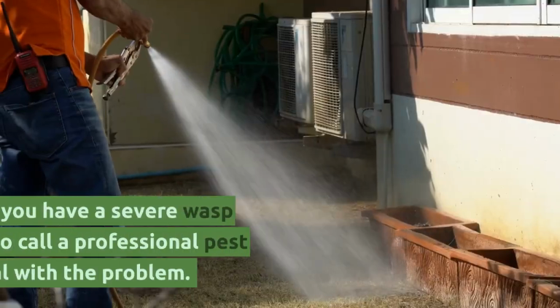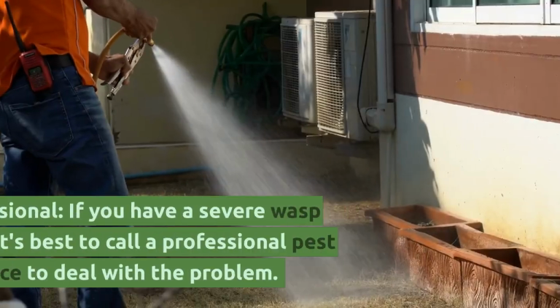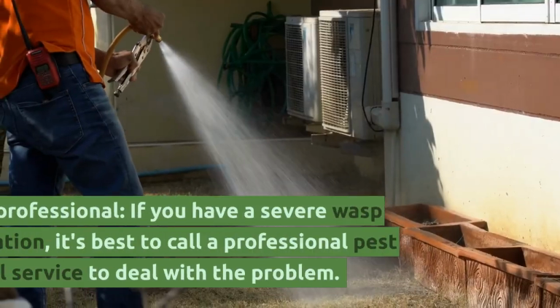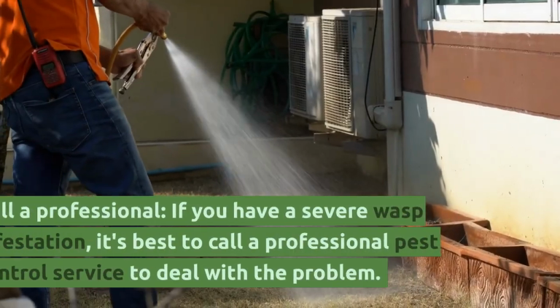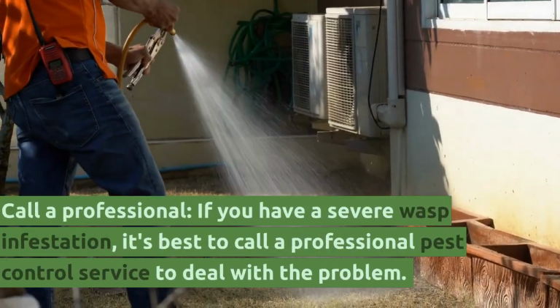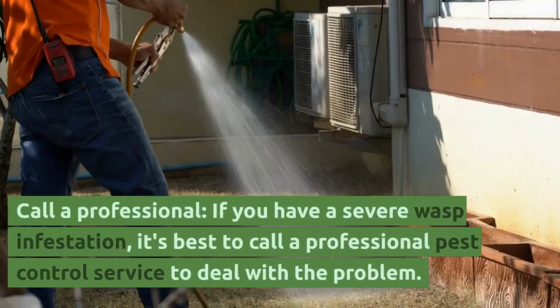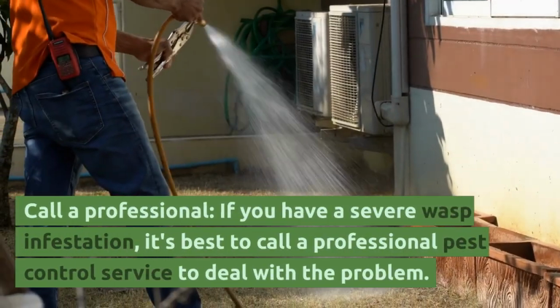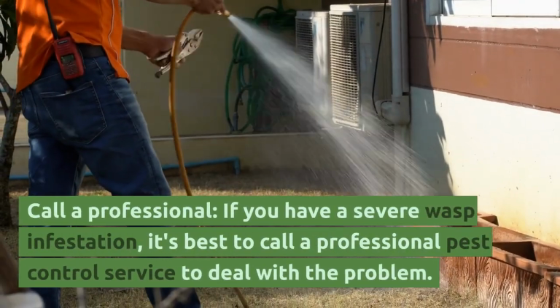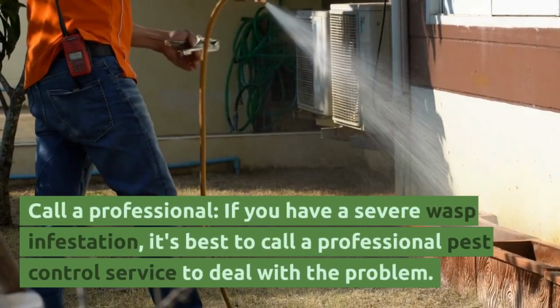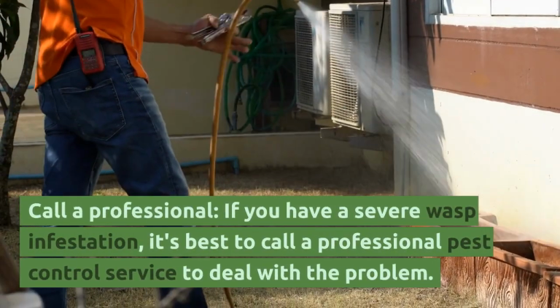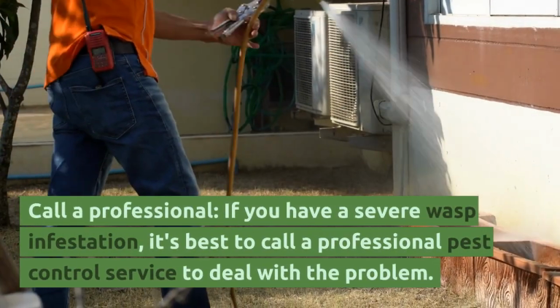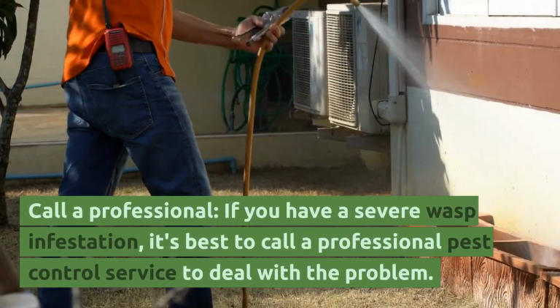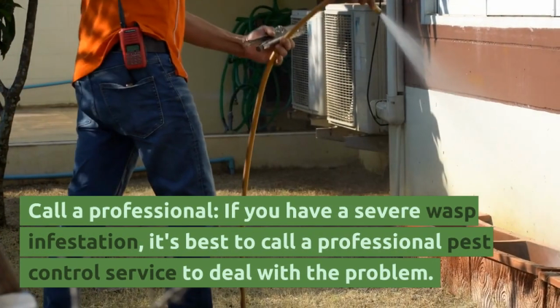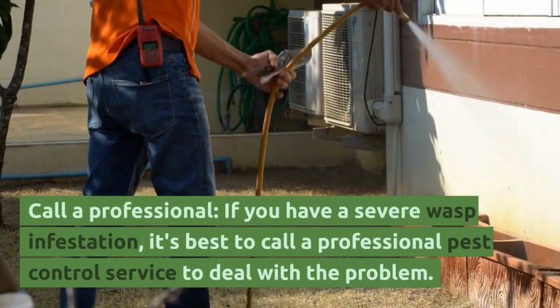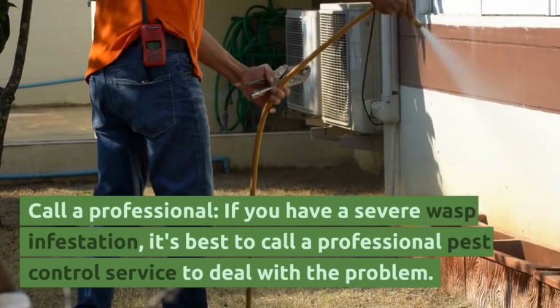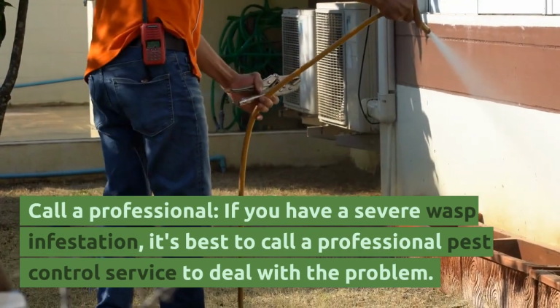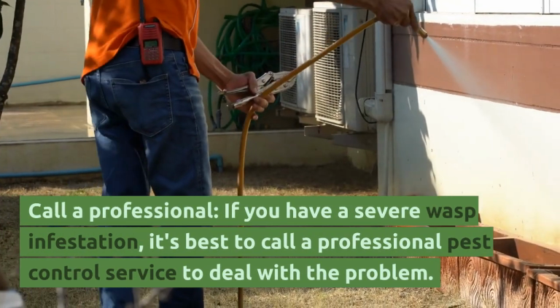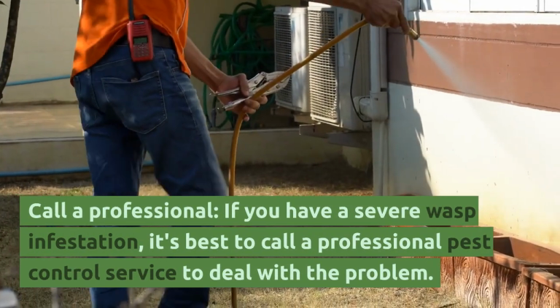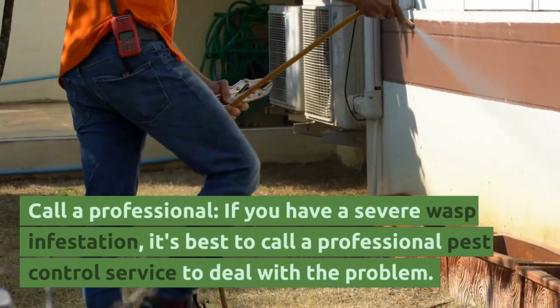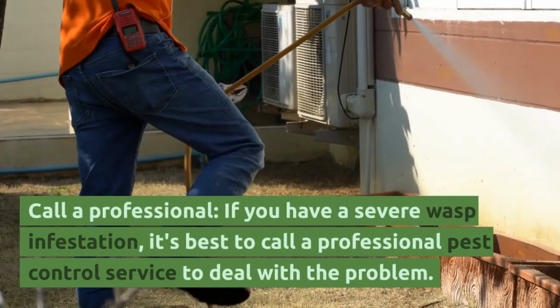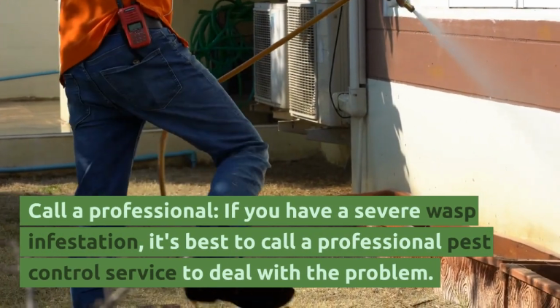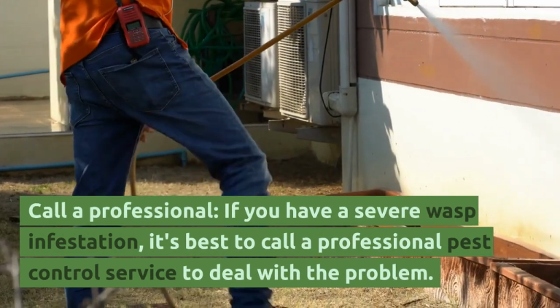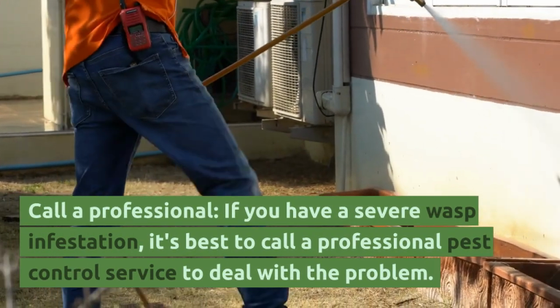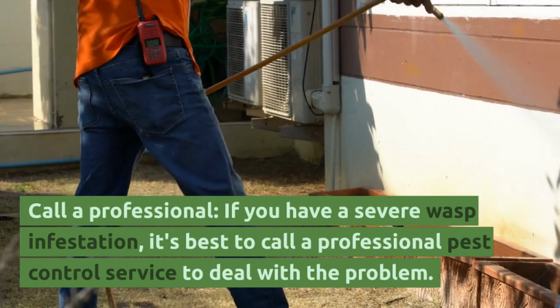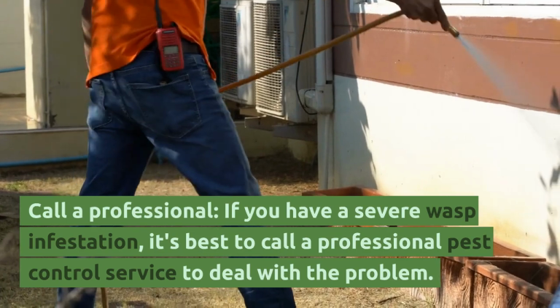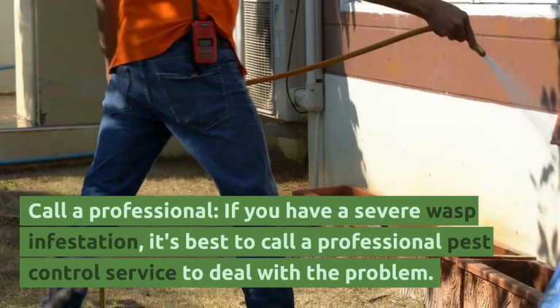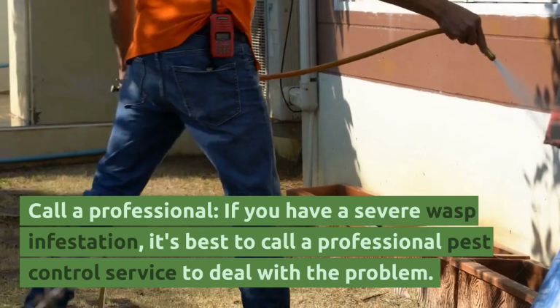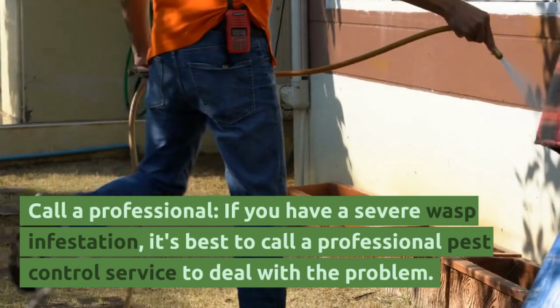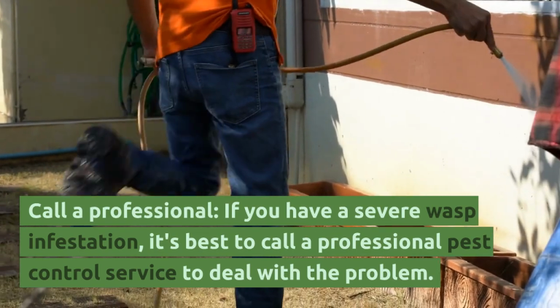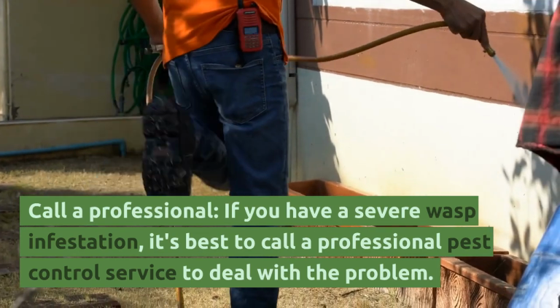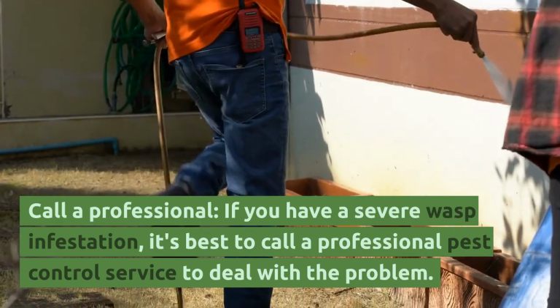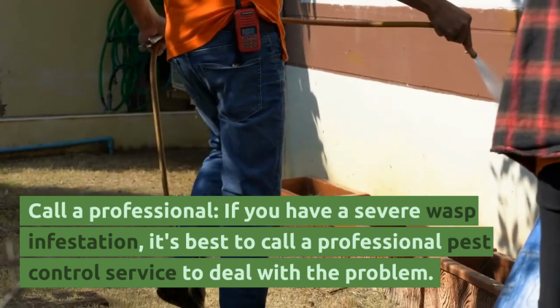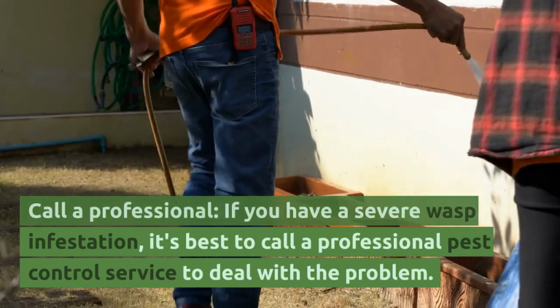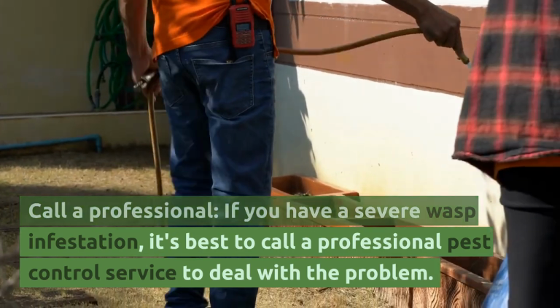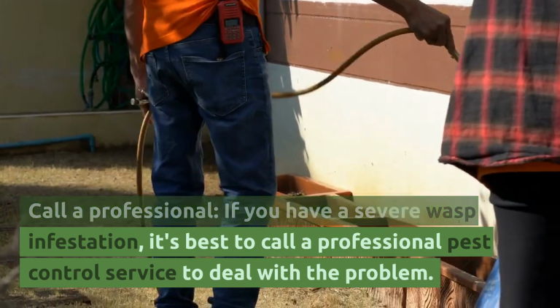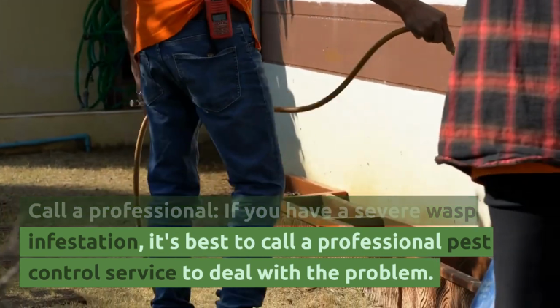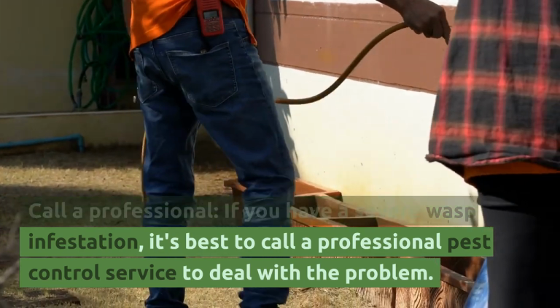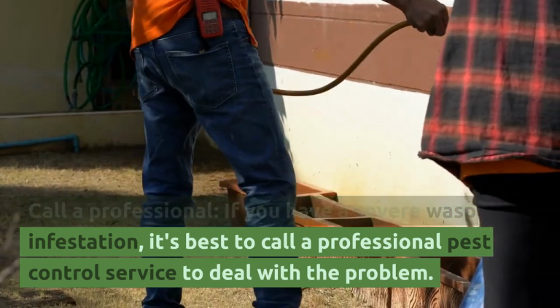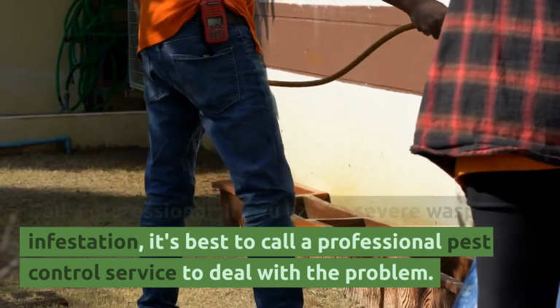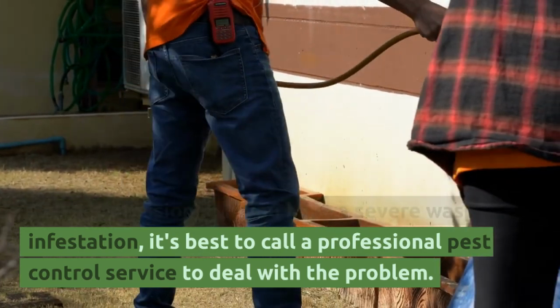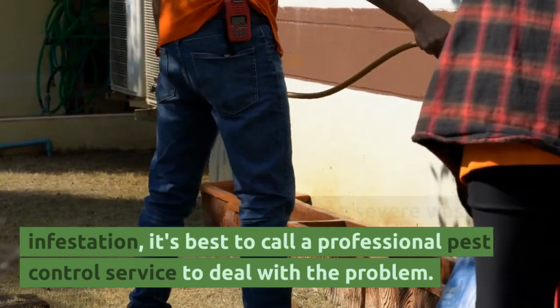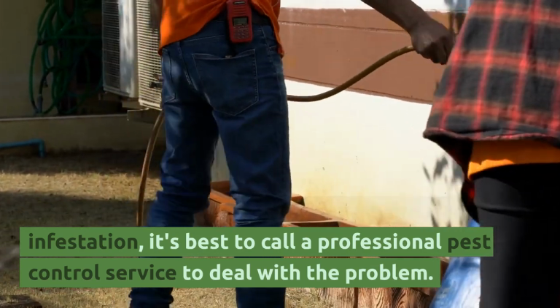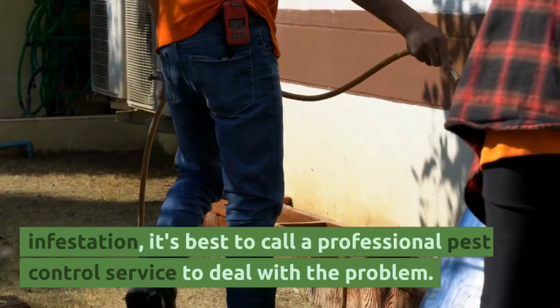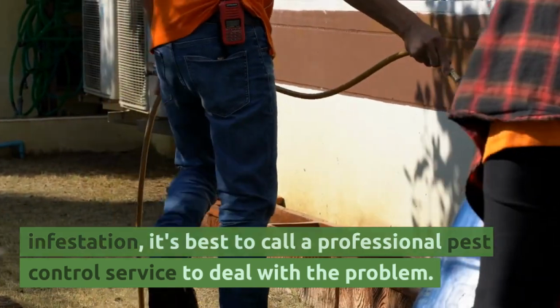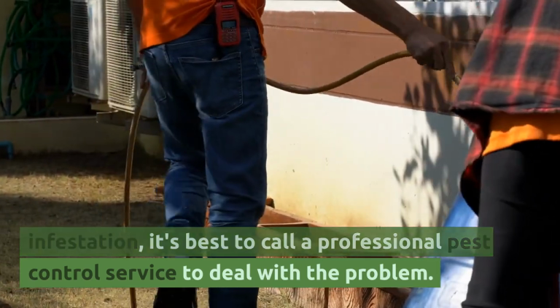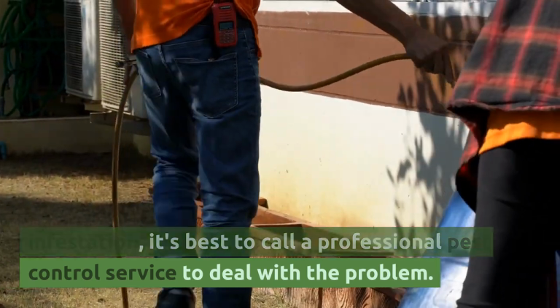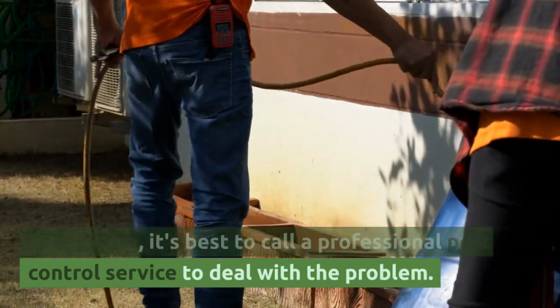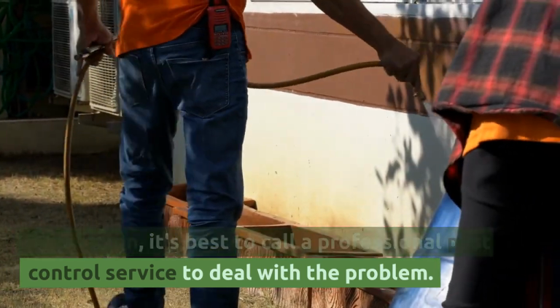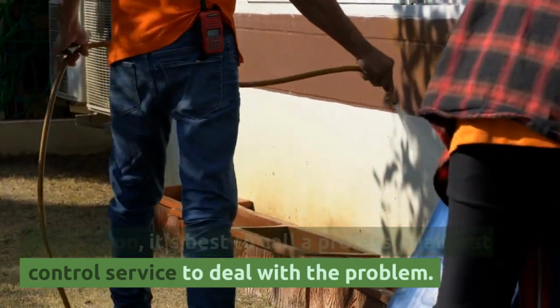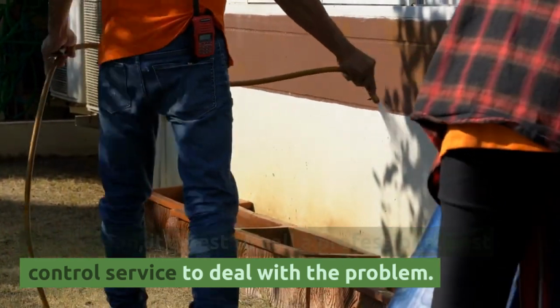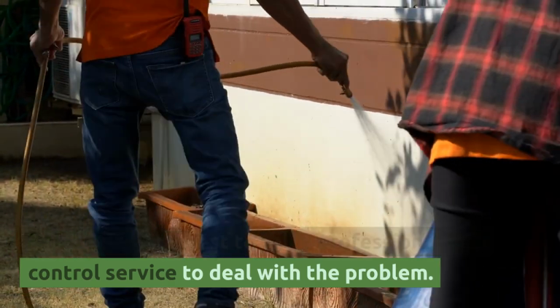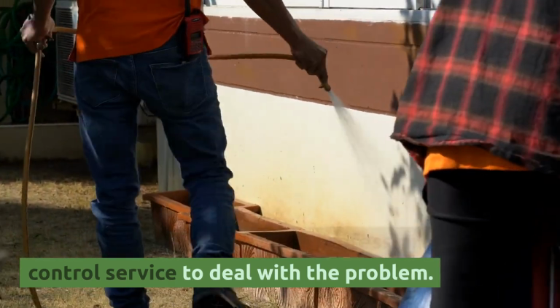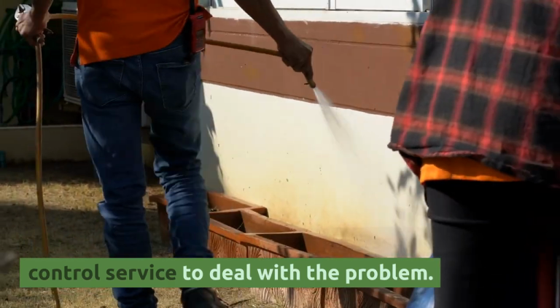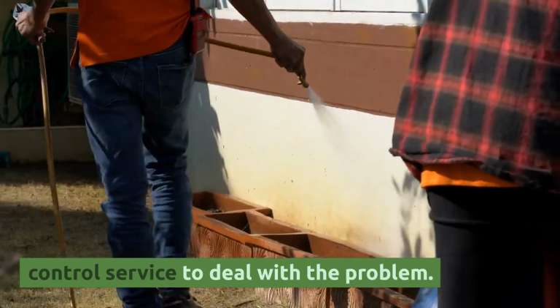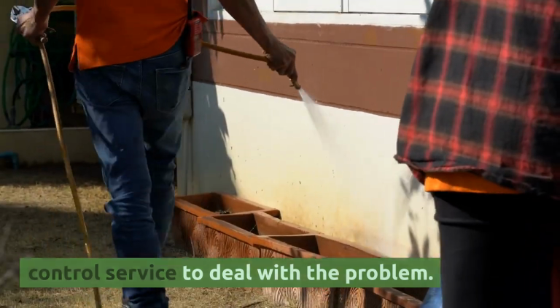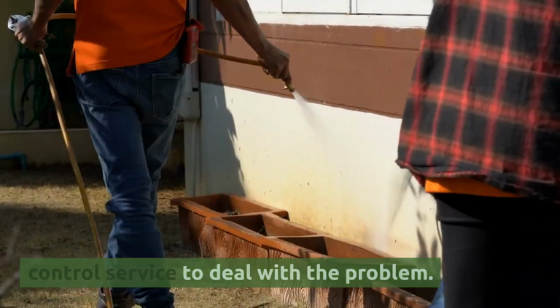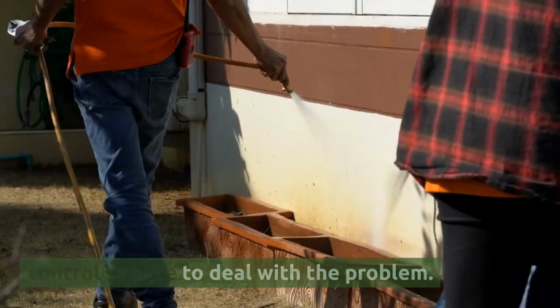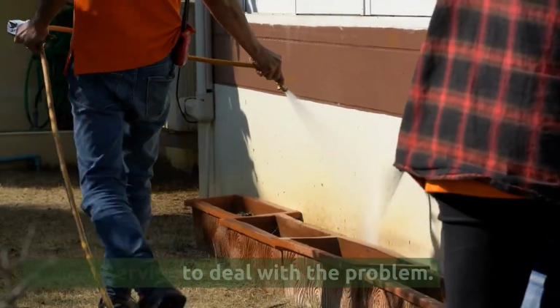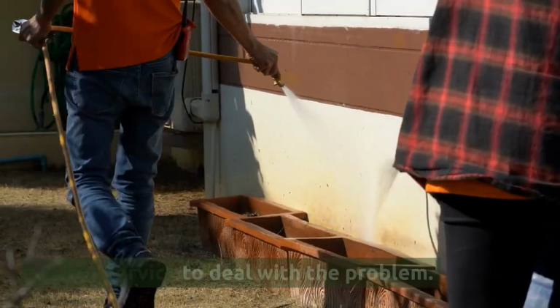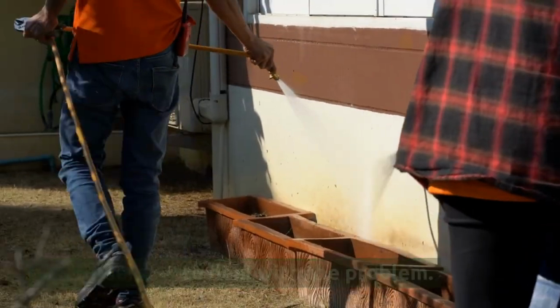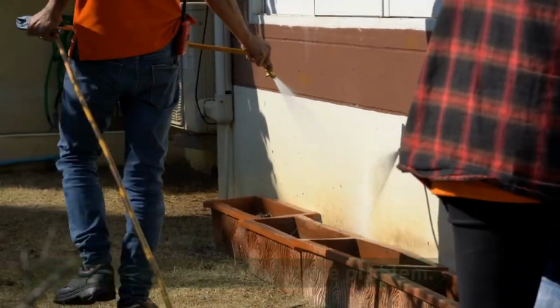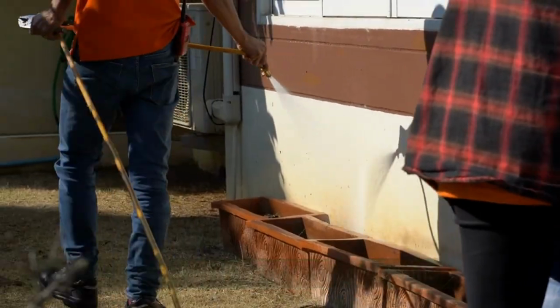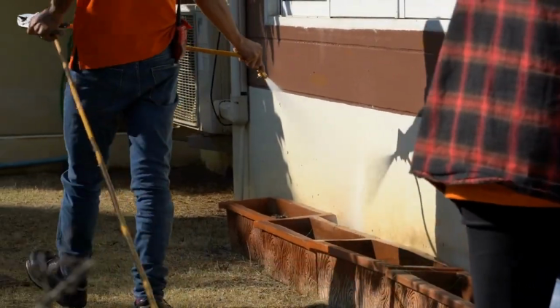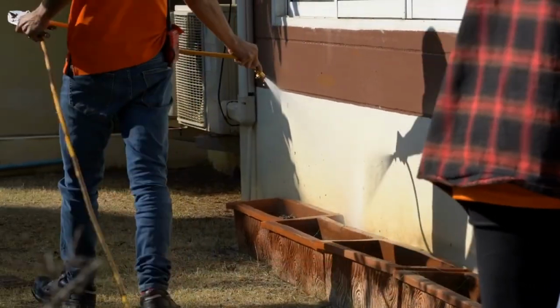Call a professional. If you have a severe wasp infestation, it's best to call a professional pest control service to deal with the problem.